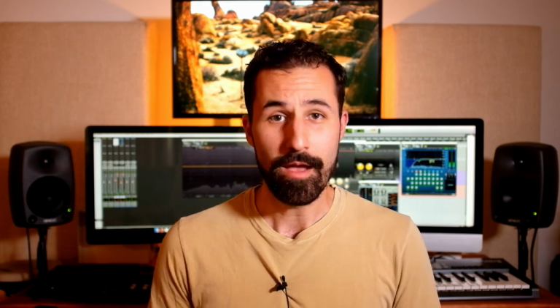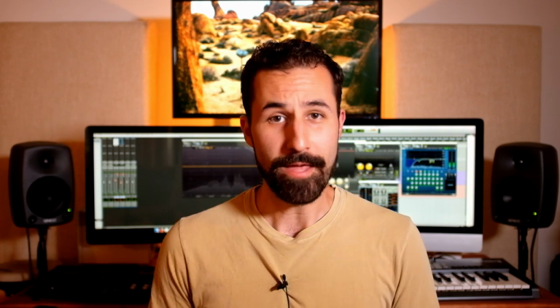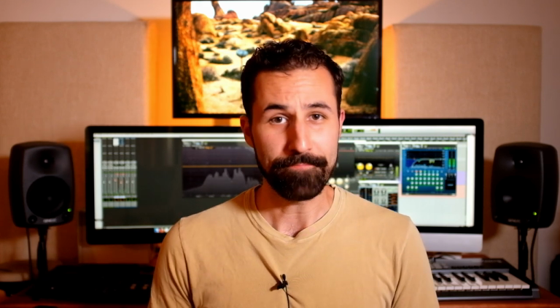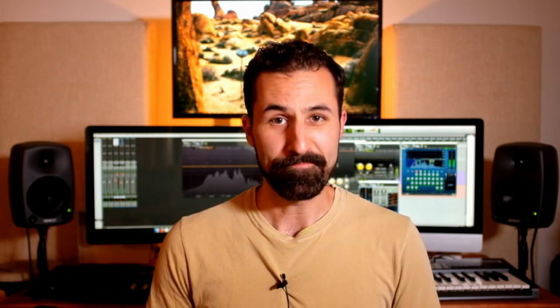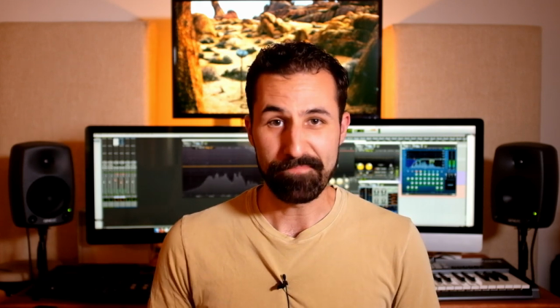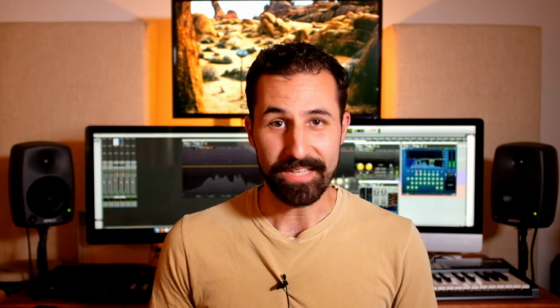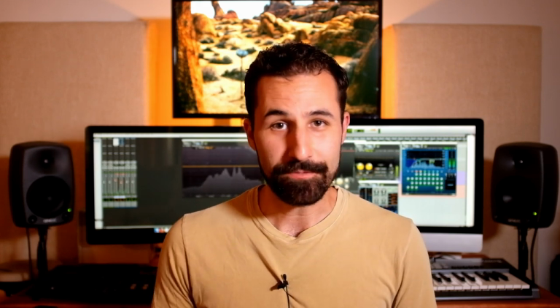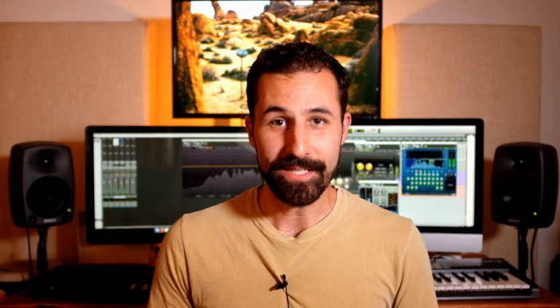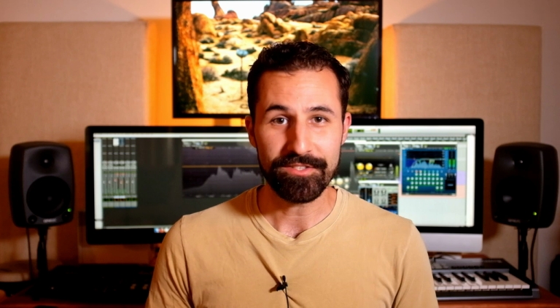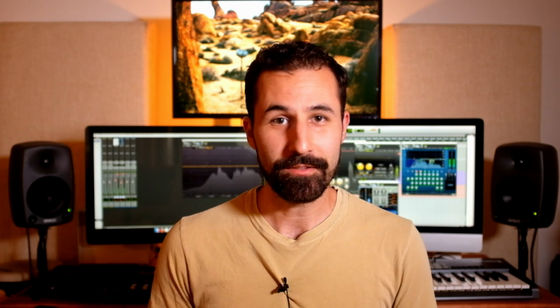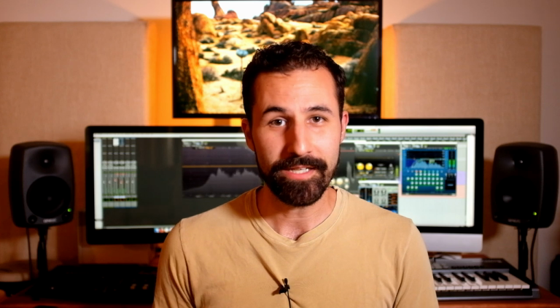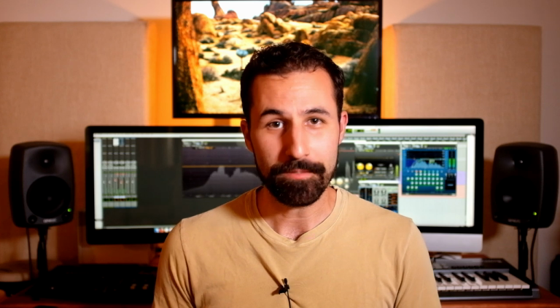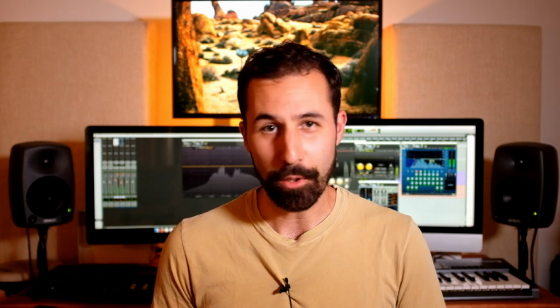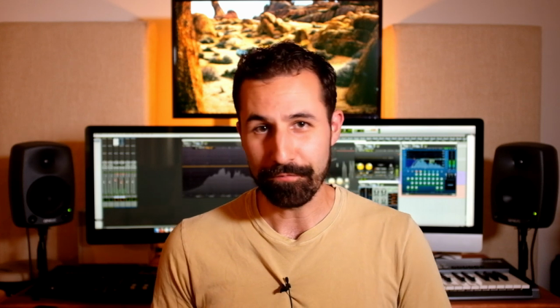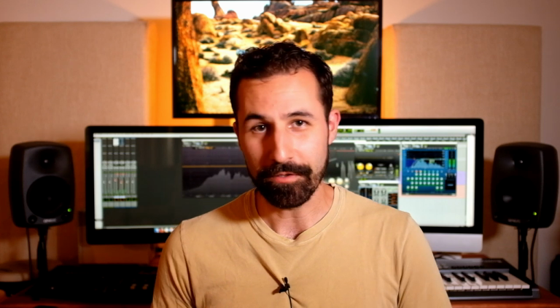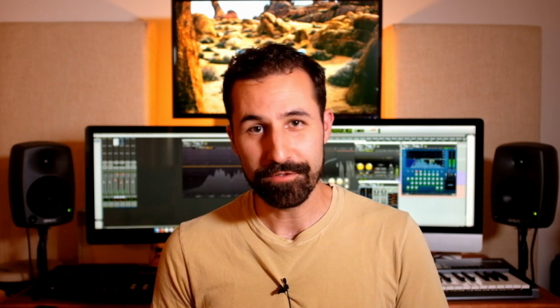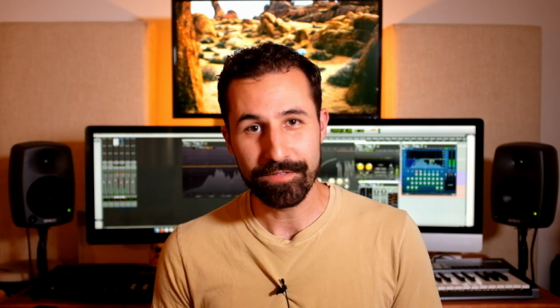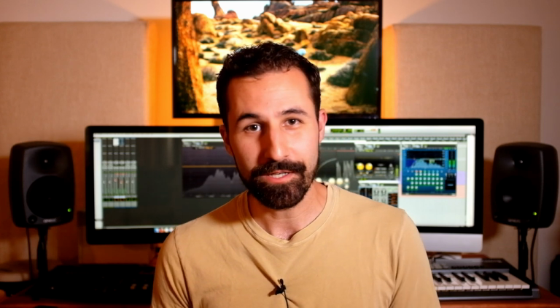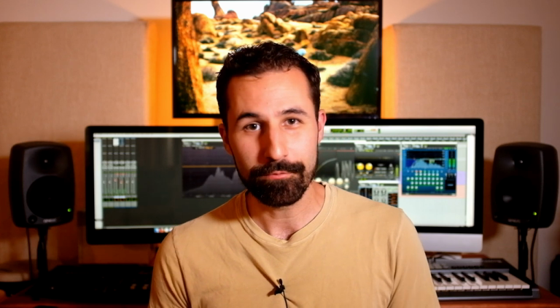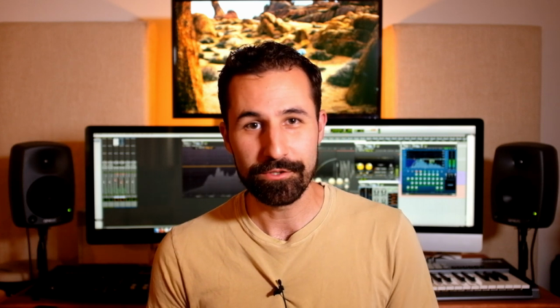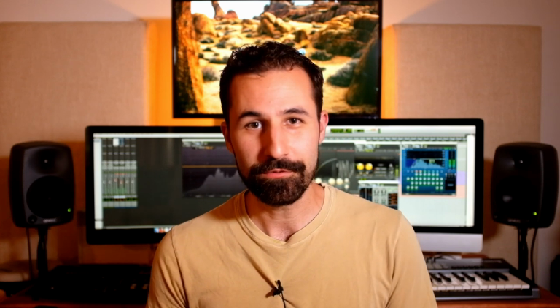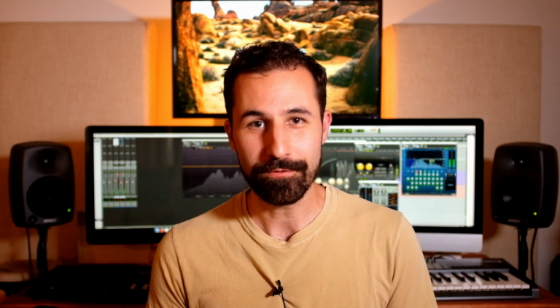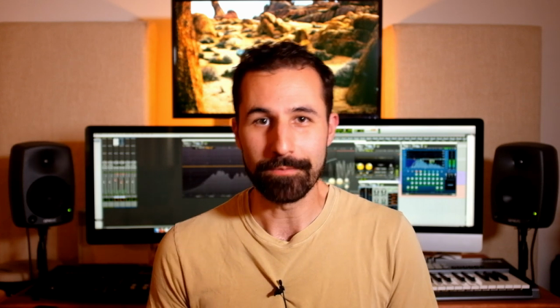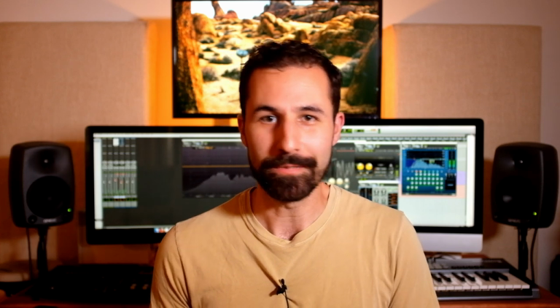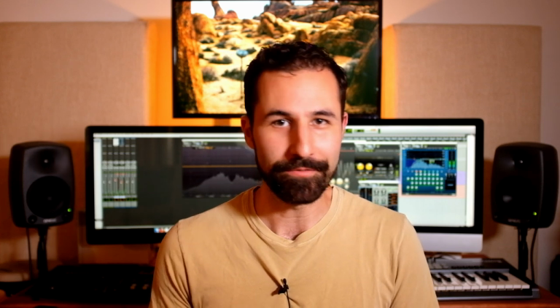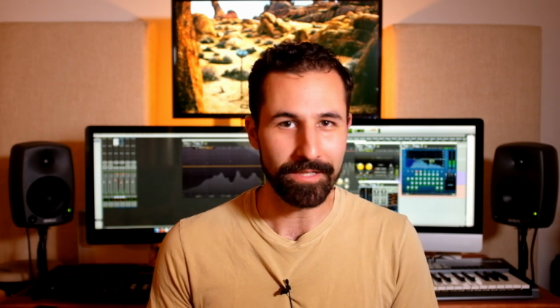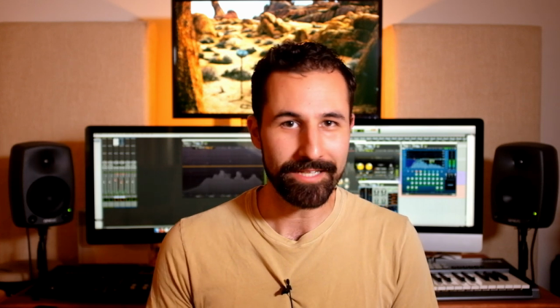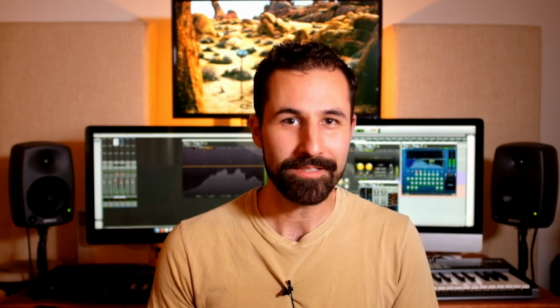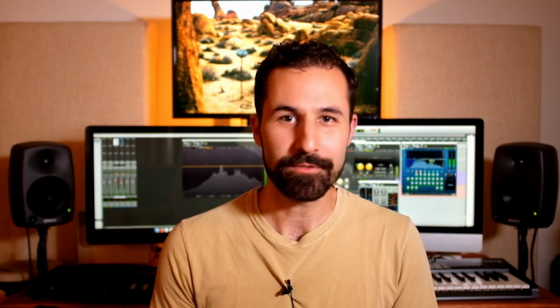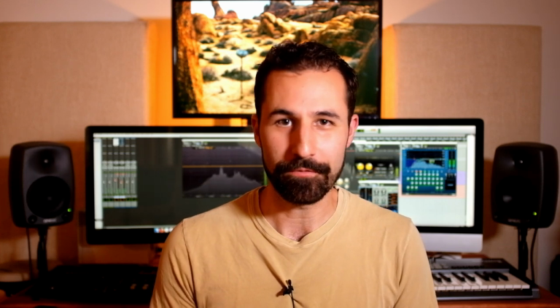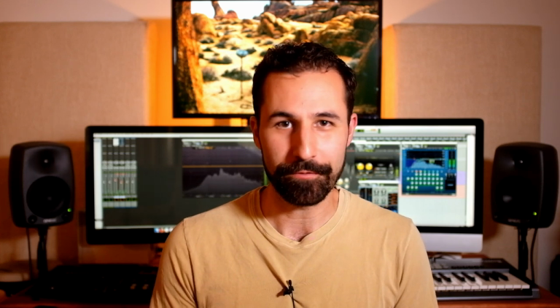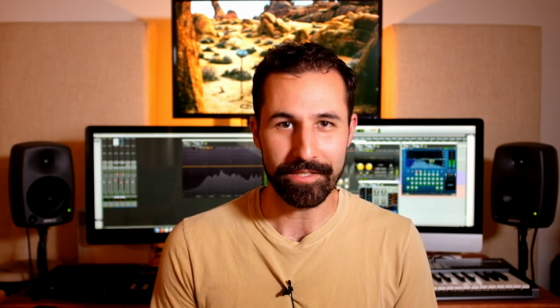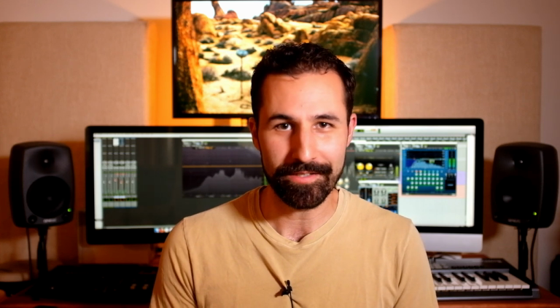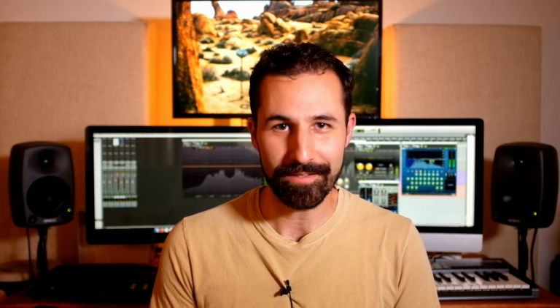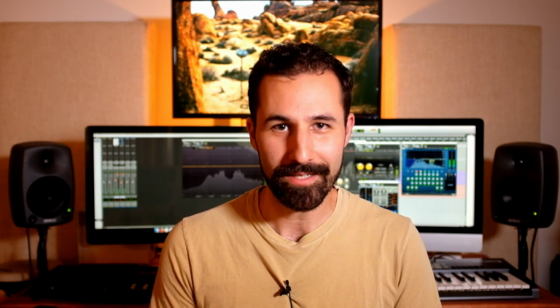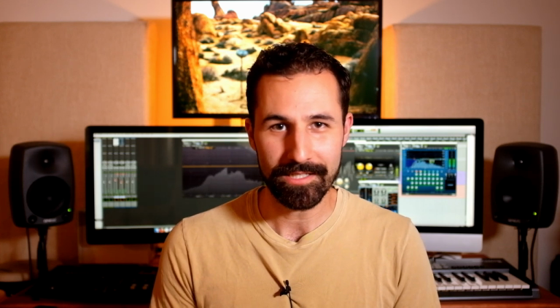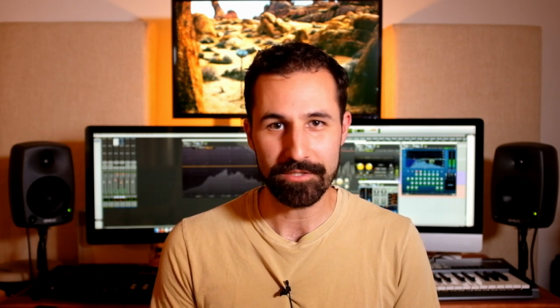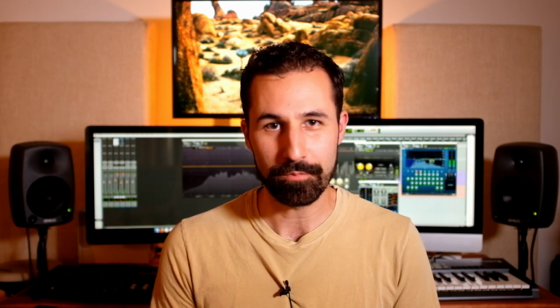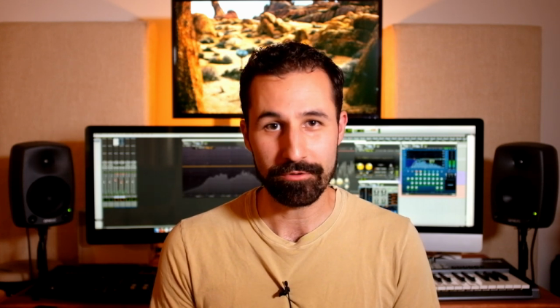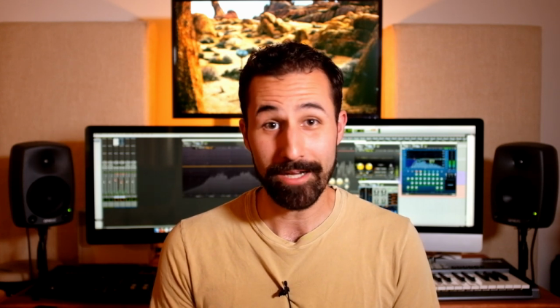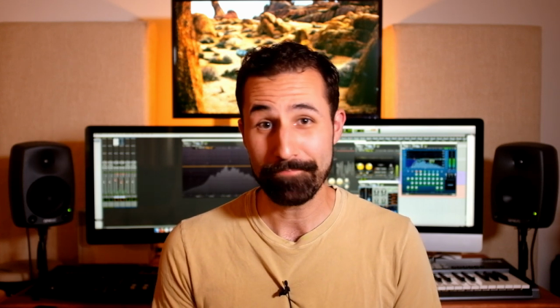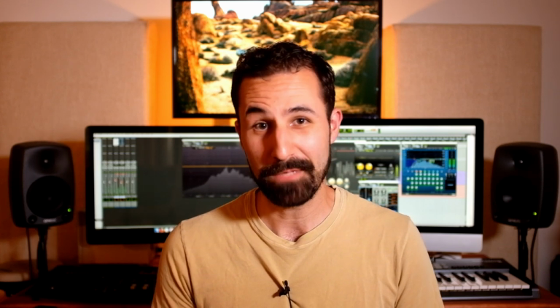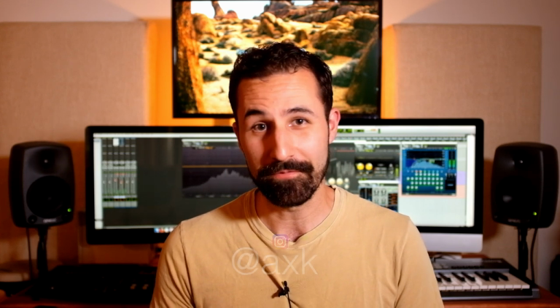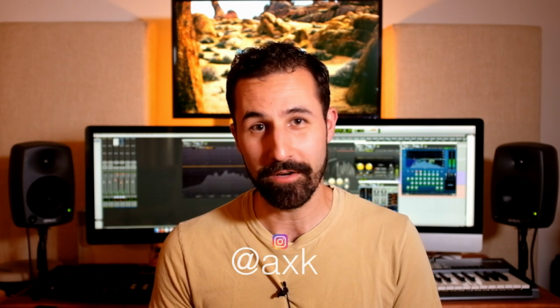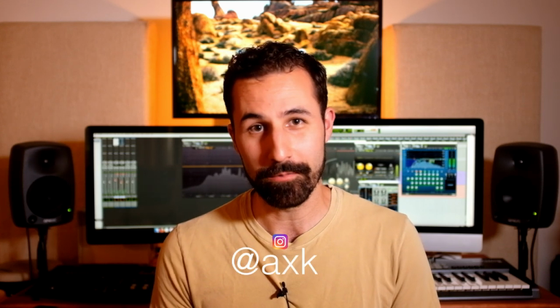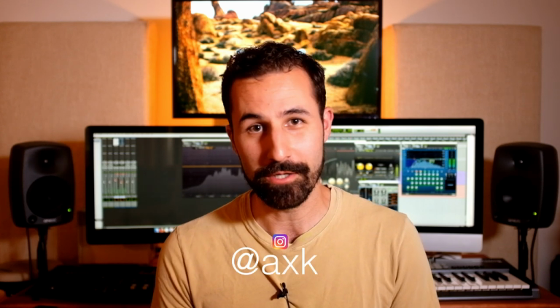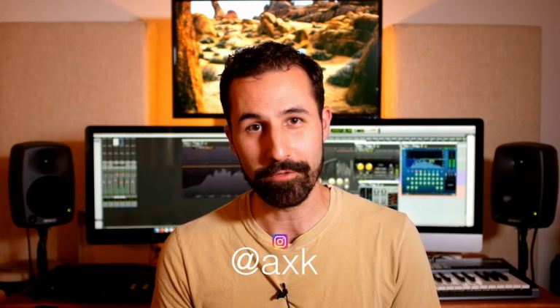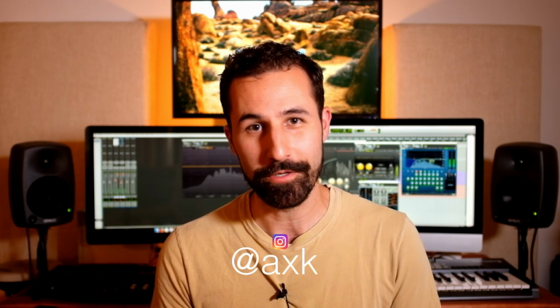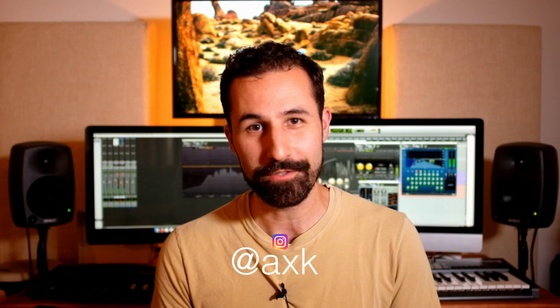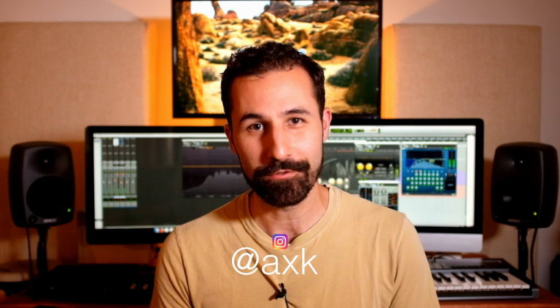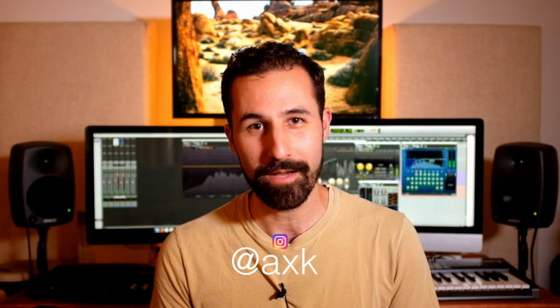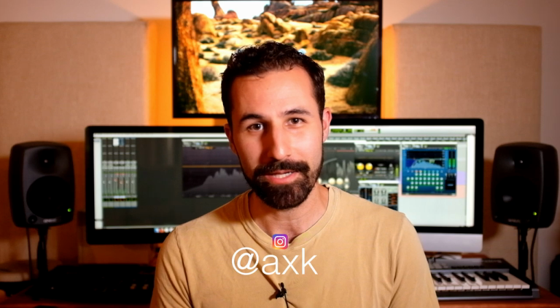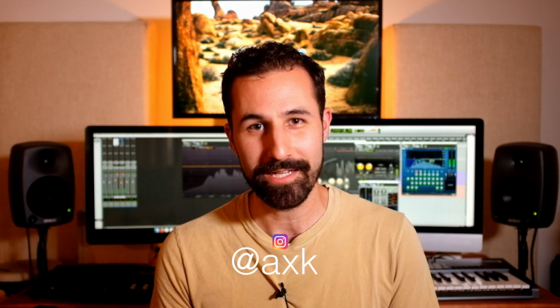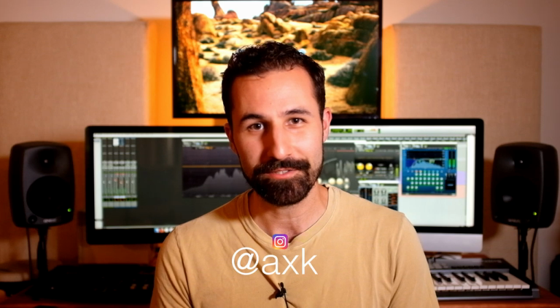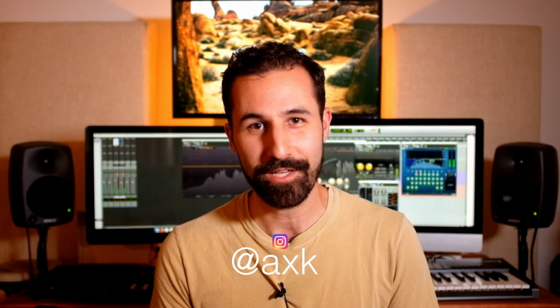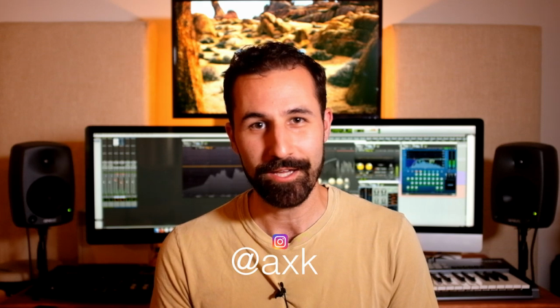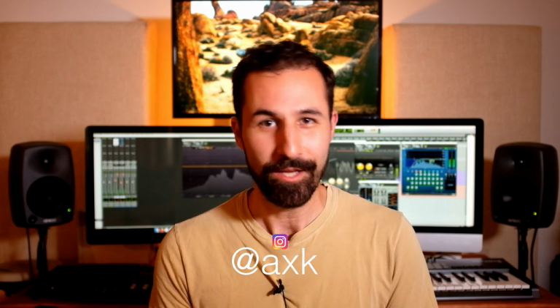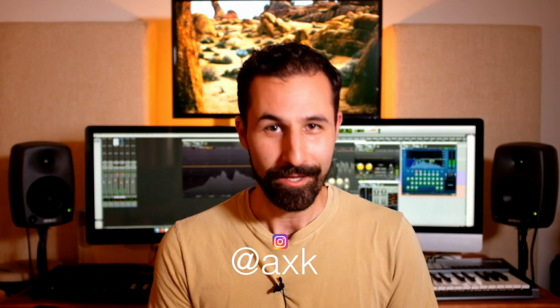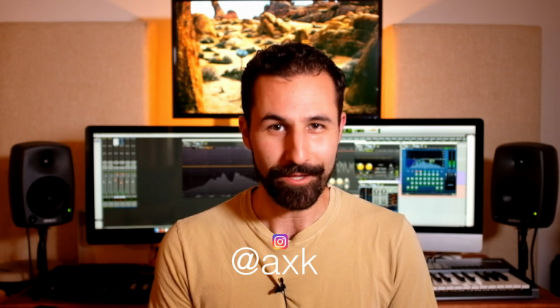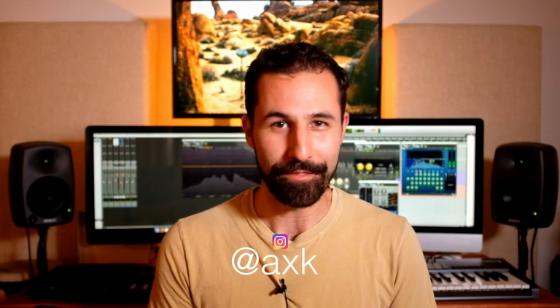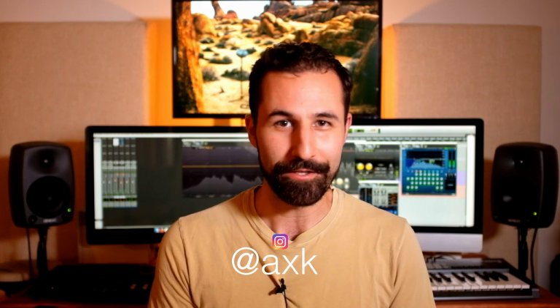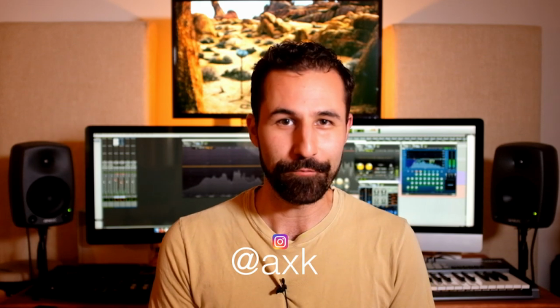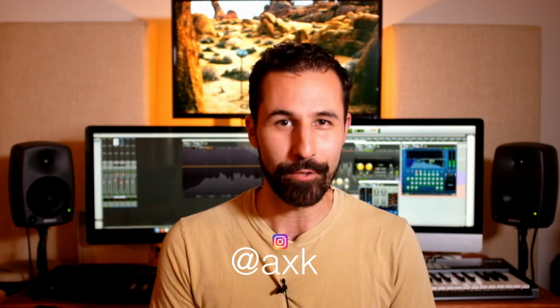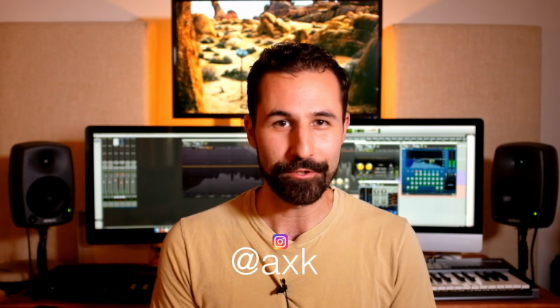And that's basically it. Hopefully this video was useful. If you liked it, don't forget to hit like, hit subscribe, come follow me over on Instagram at AXK, and thanks for watching.